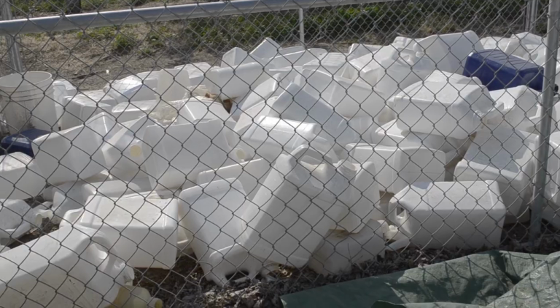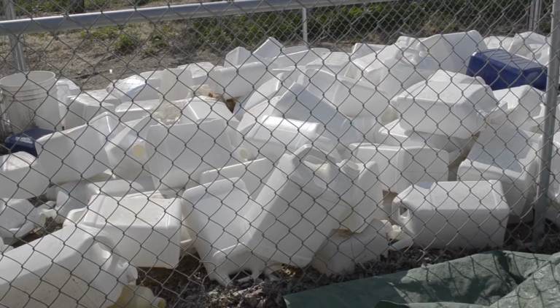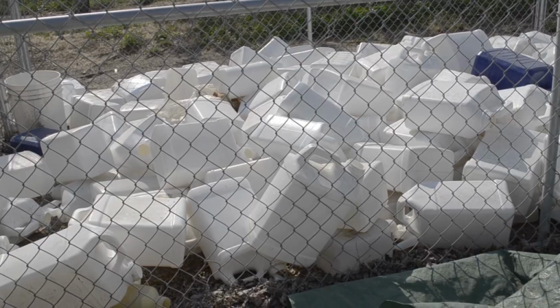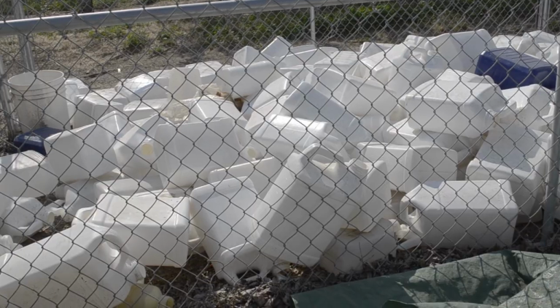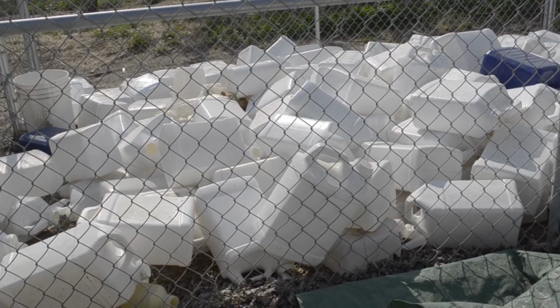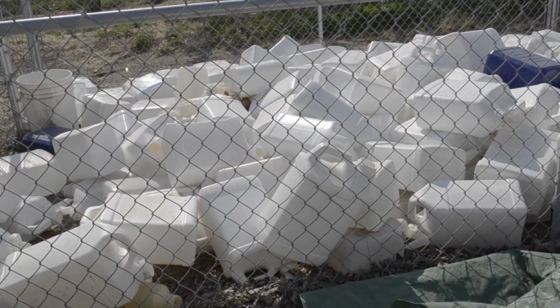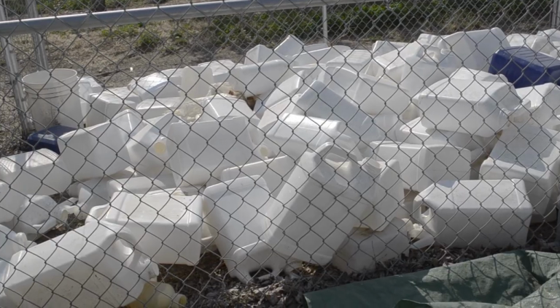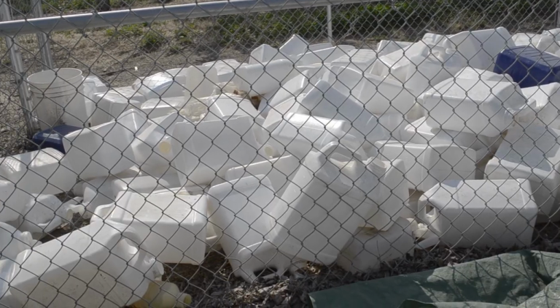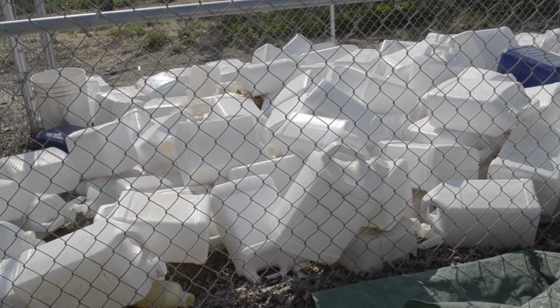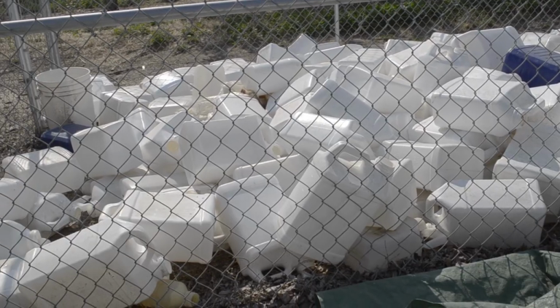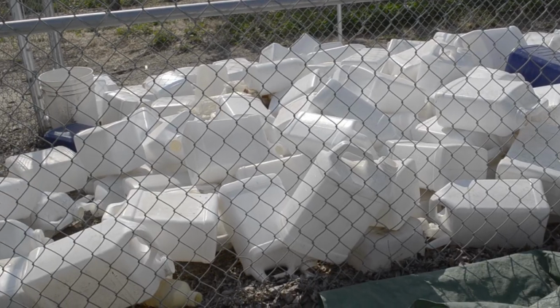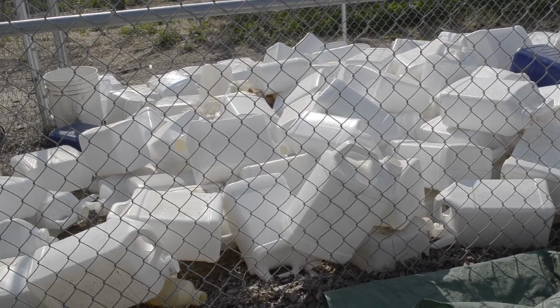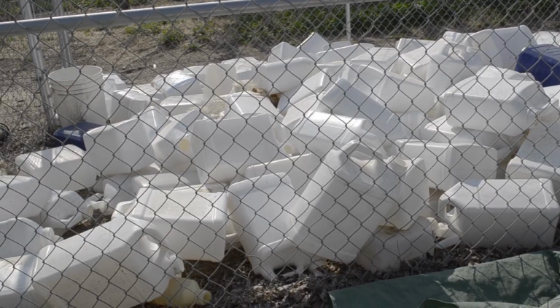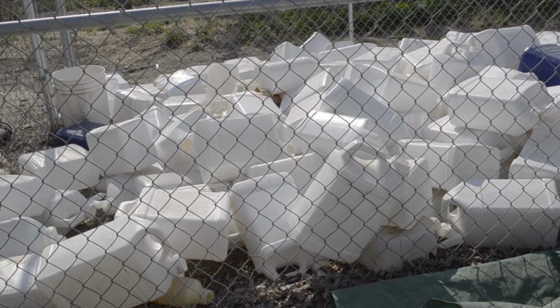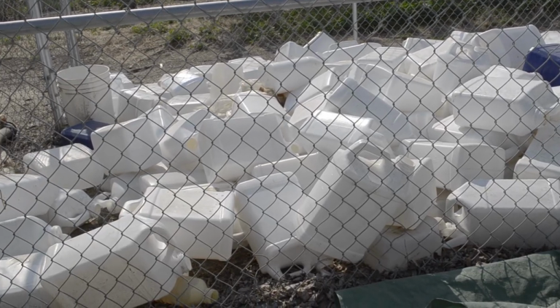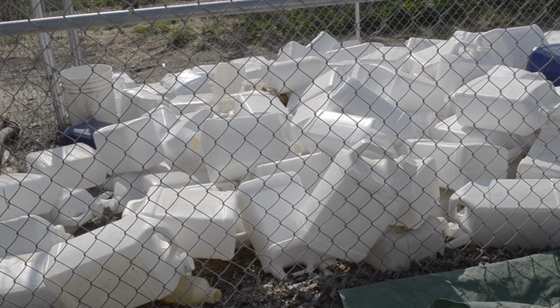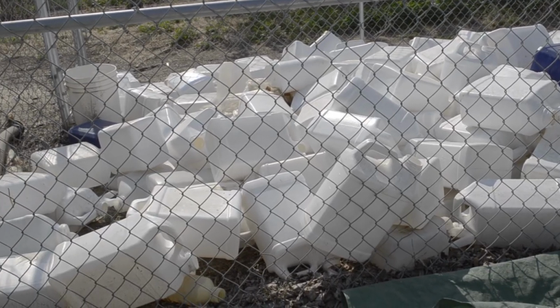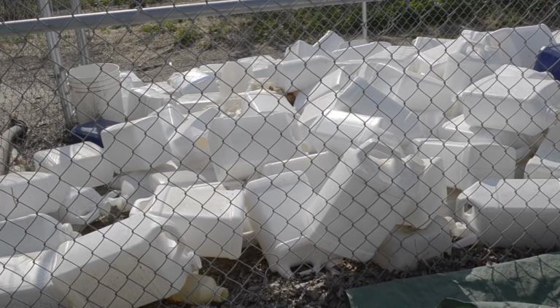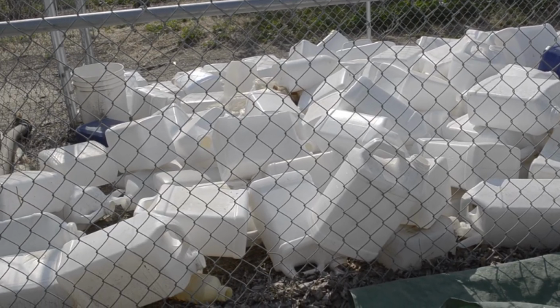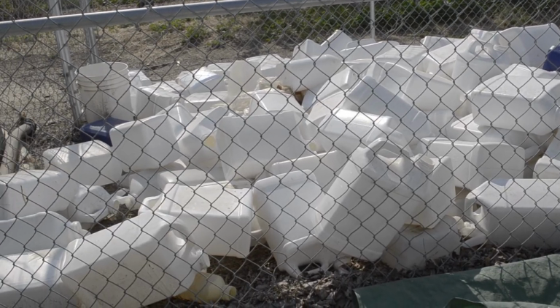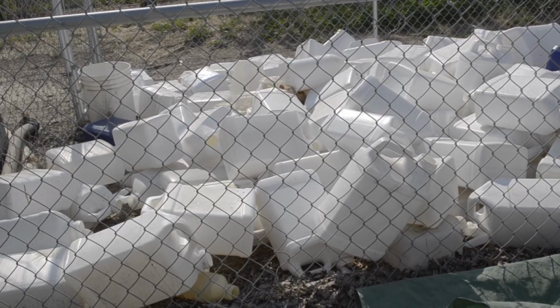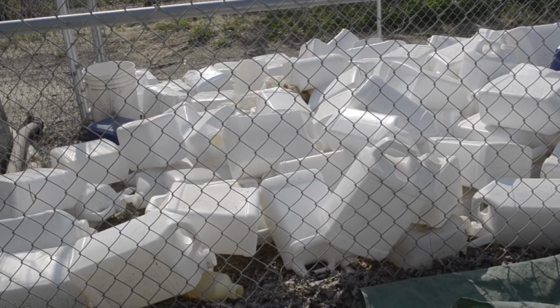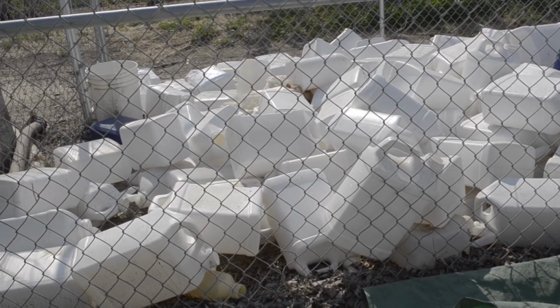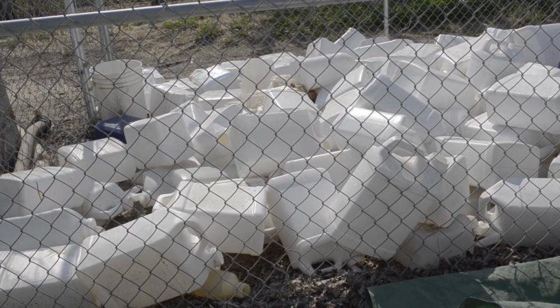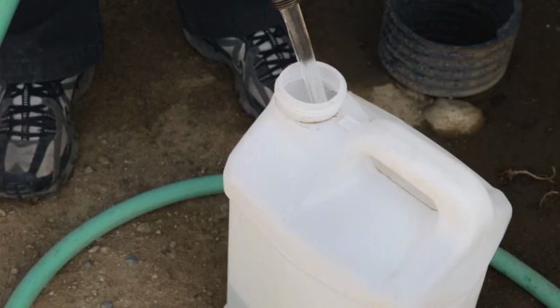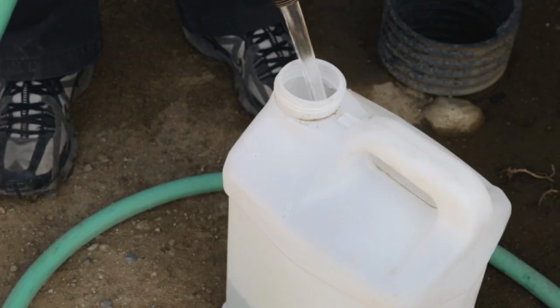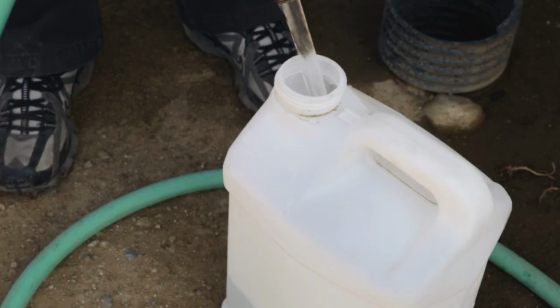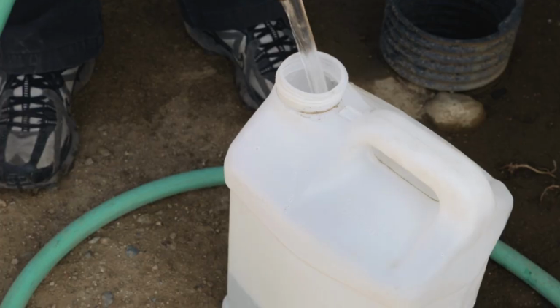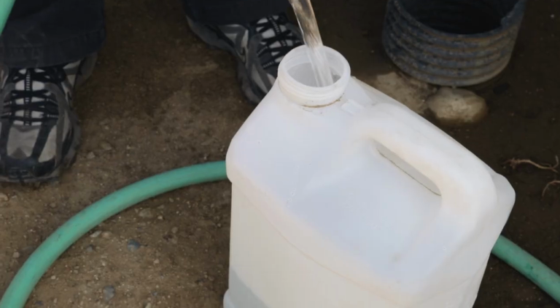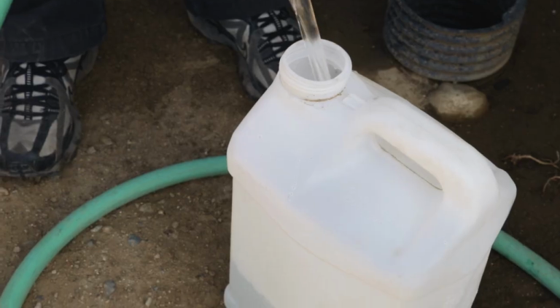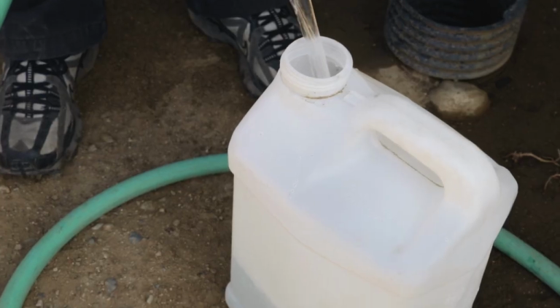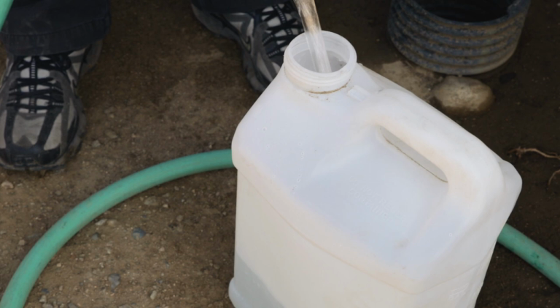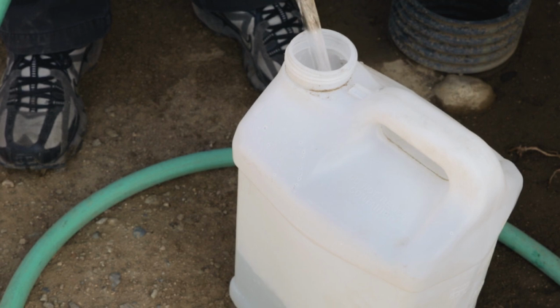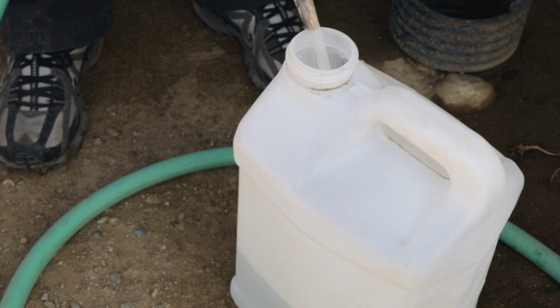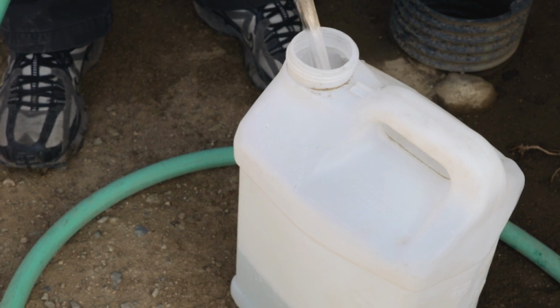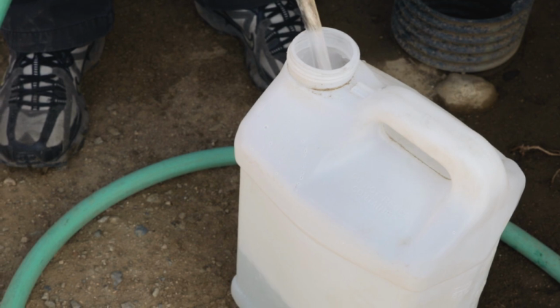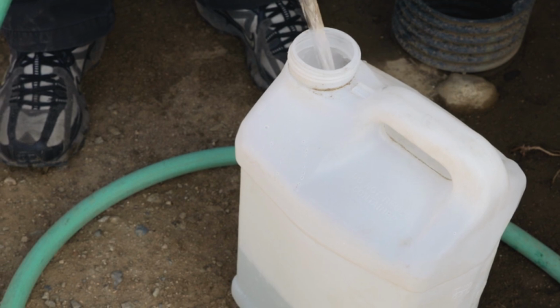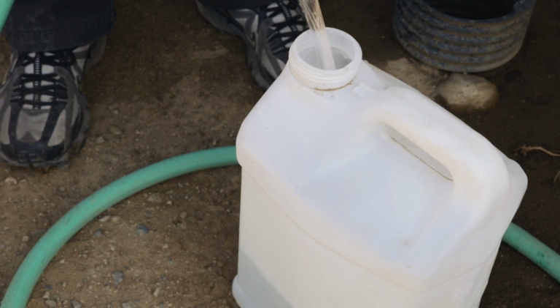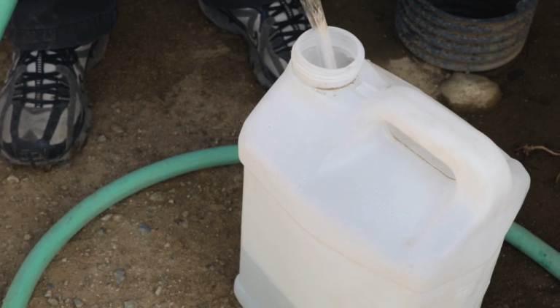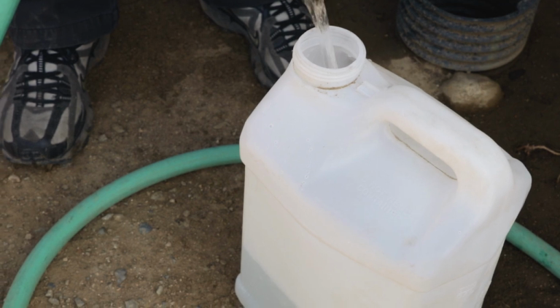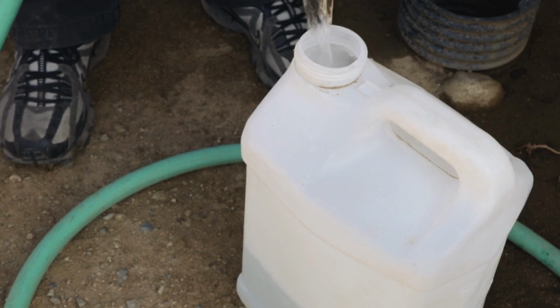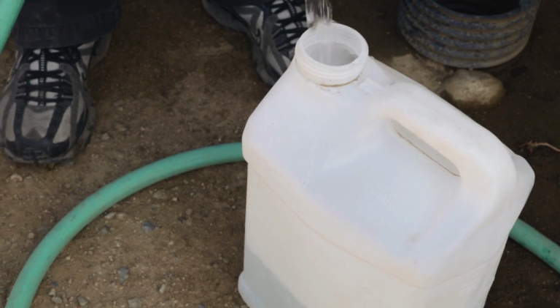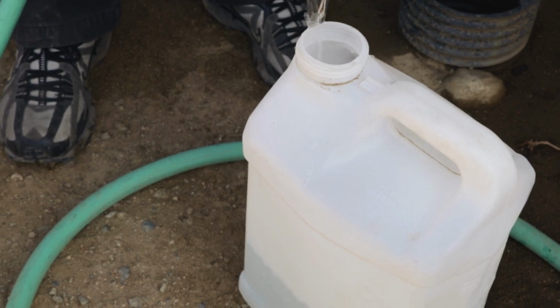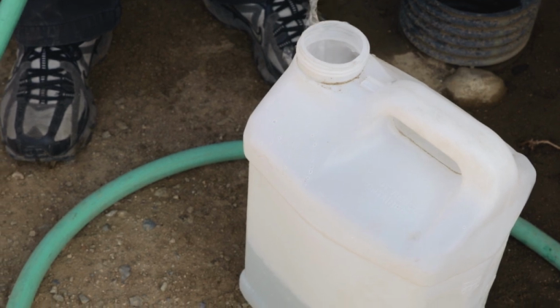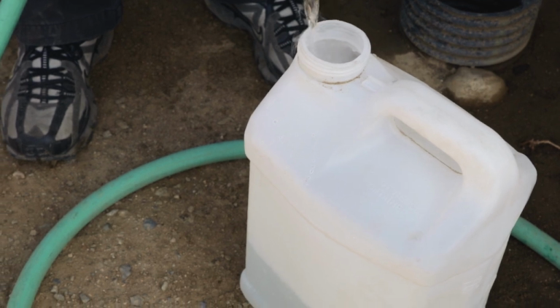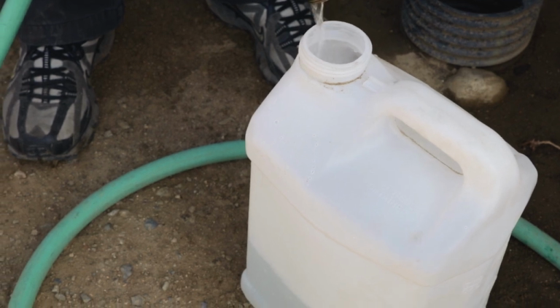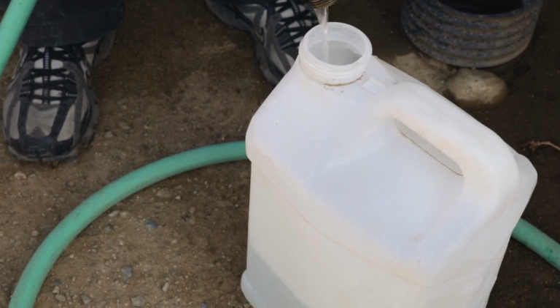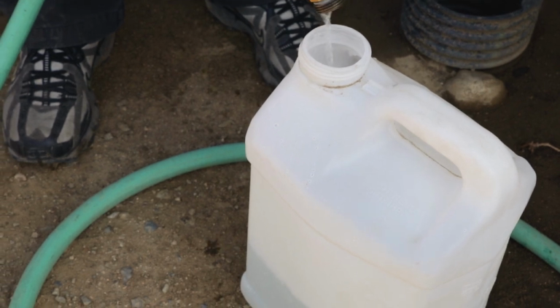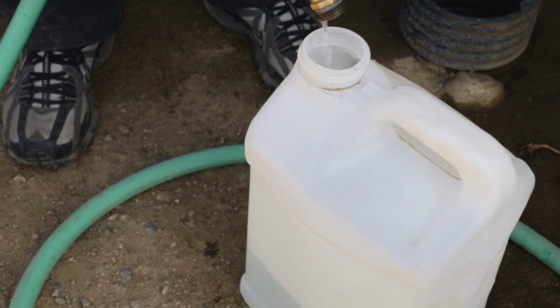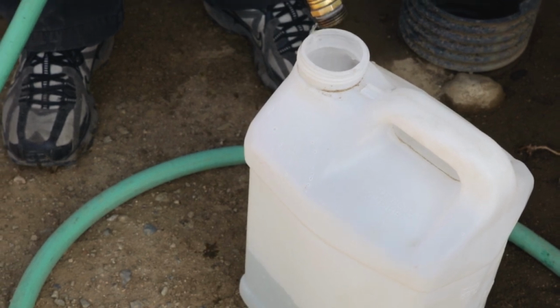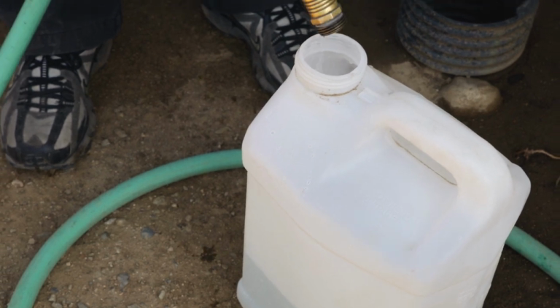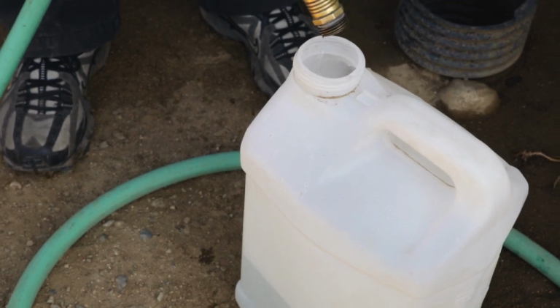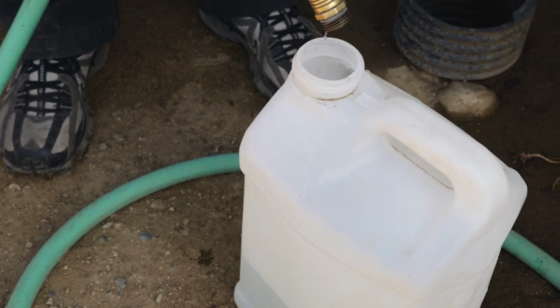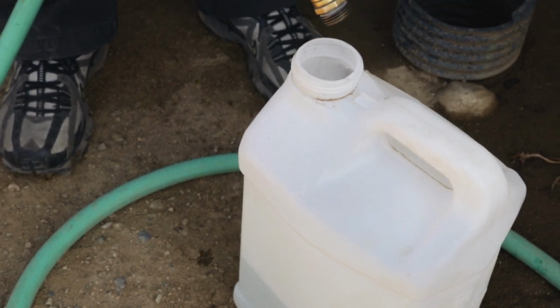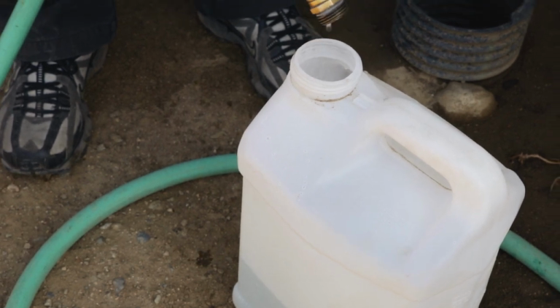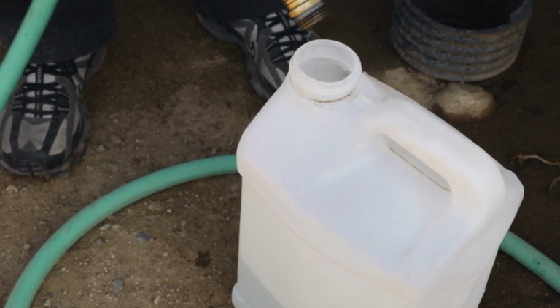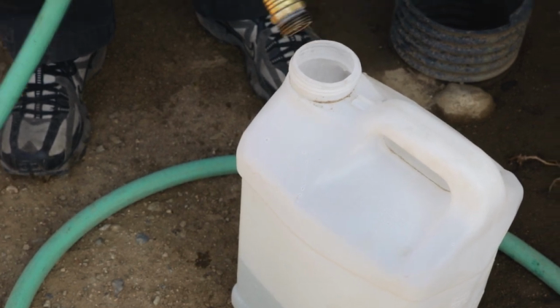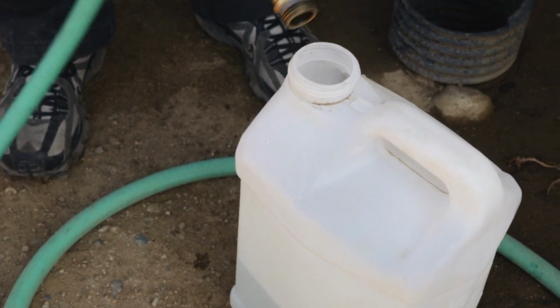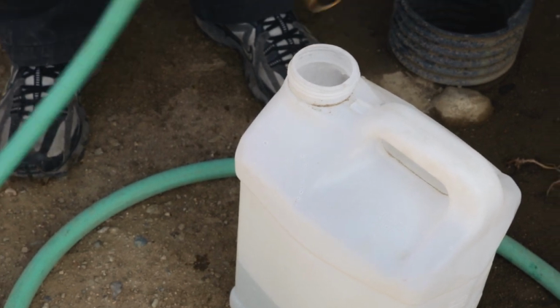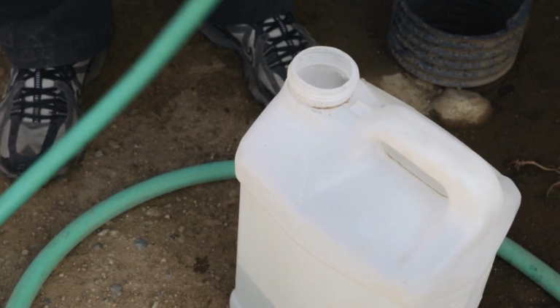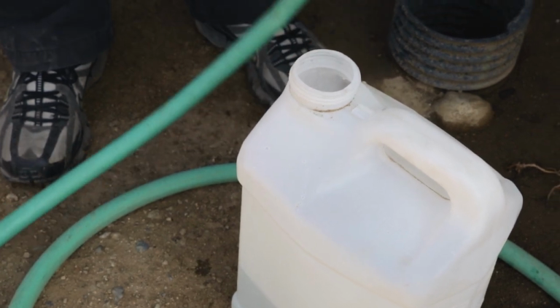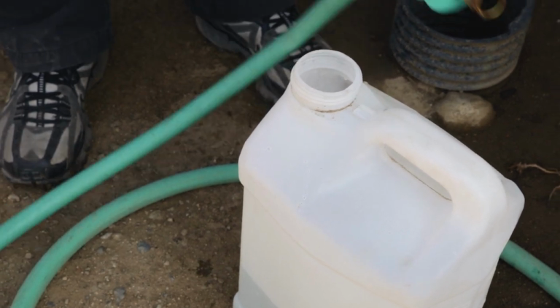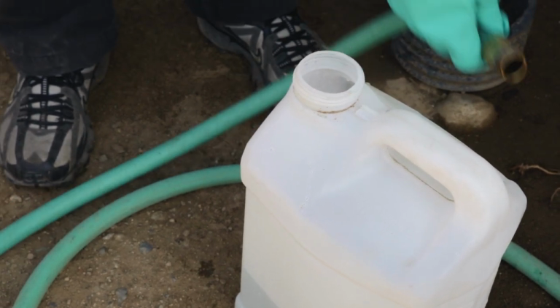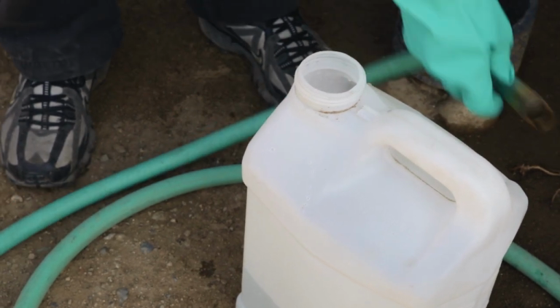Never take empty pesticide containers home with you. Even if they are rinsed, they are never completely free of pesticides.